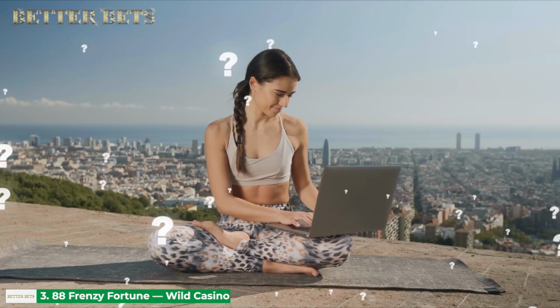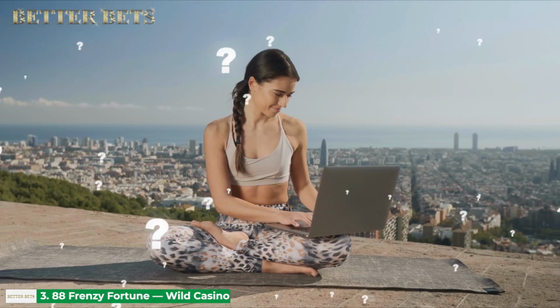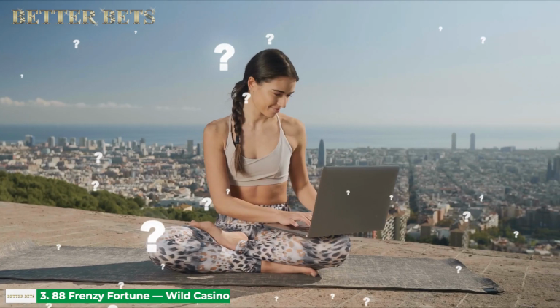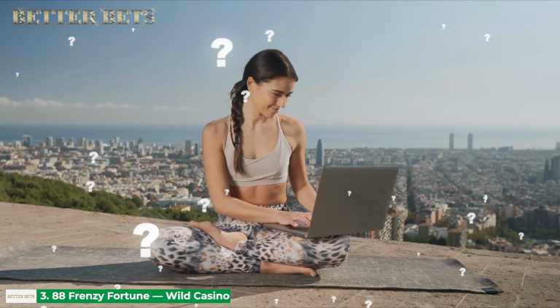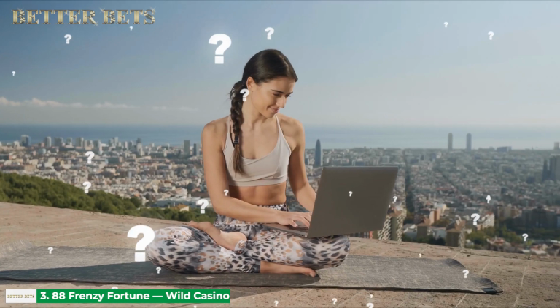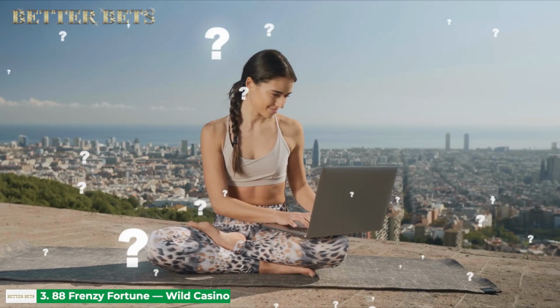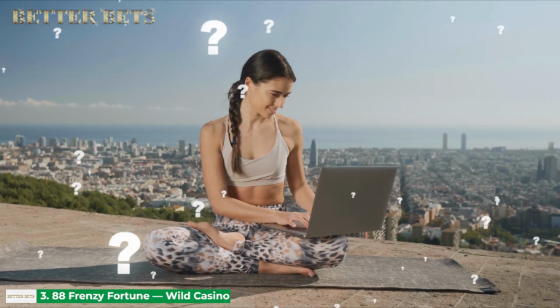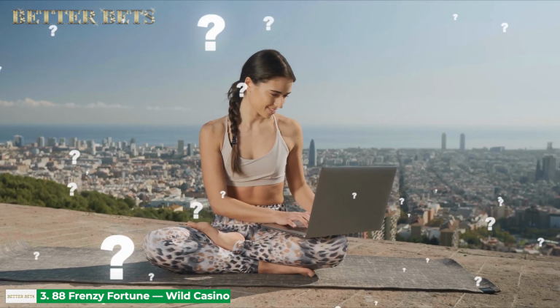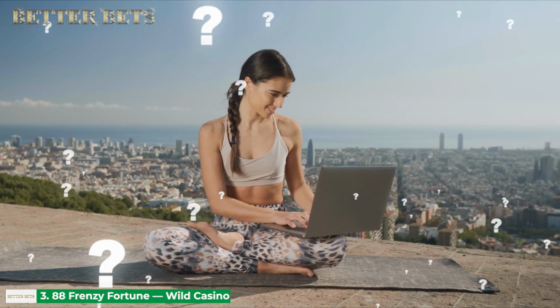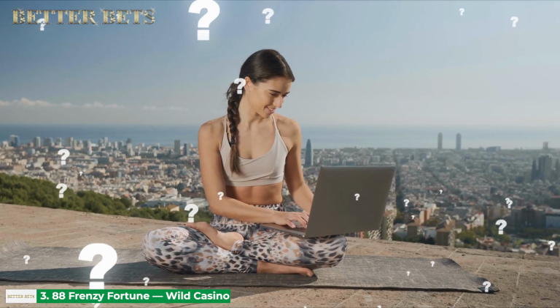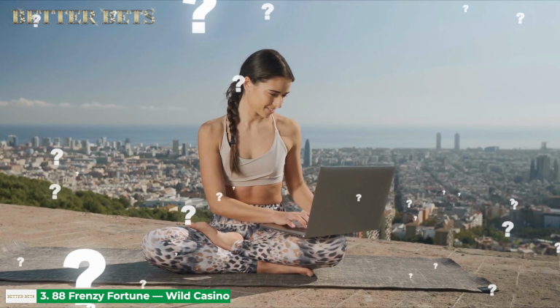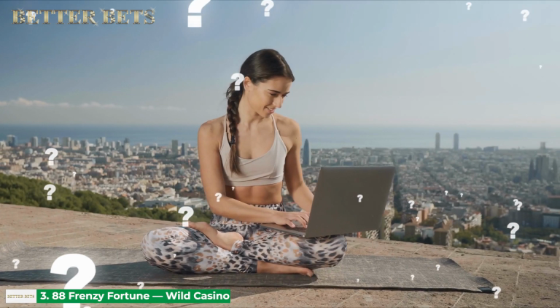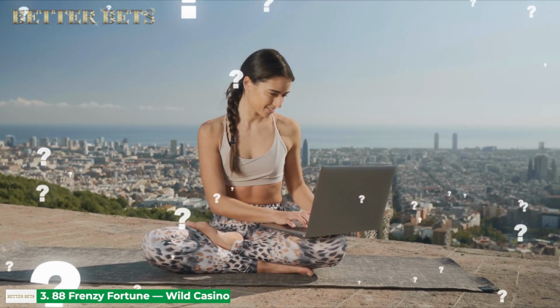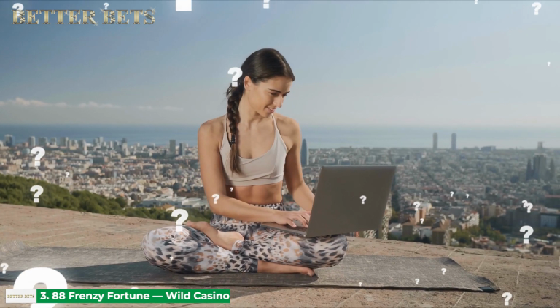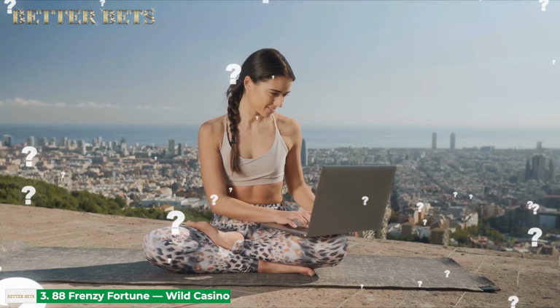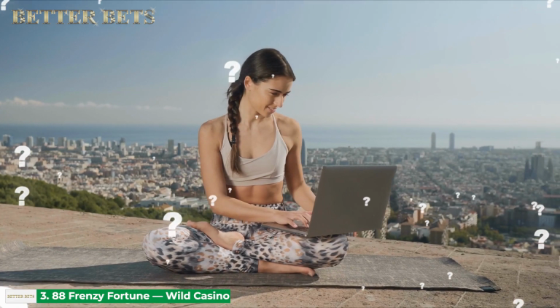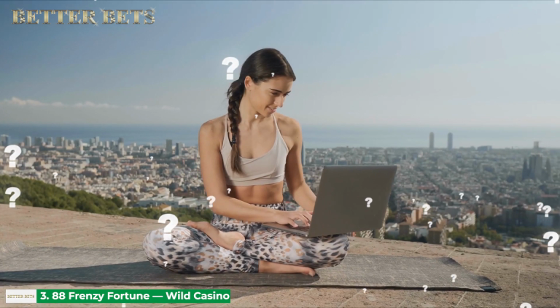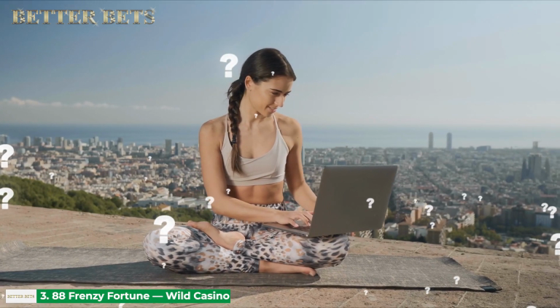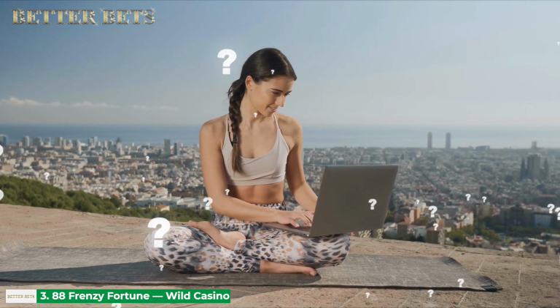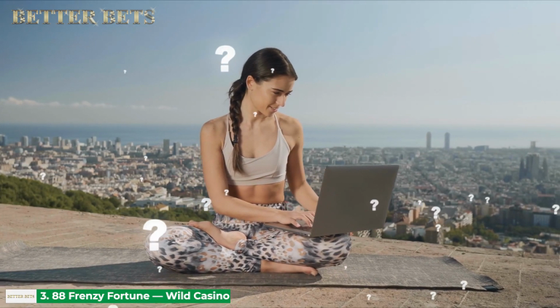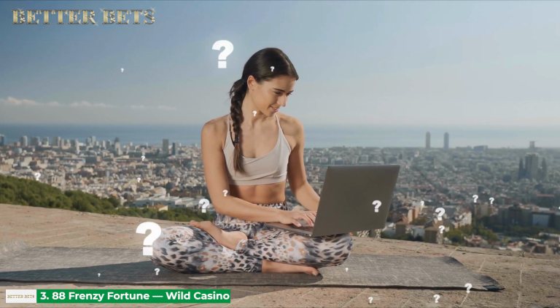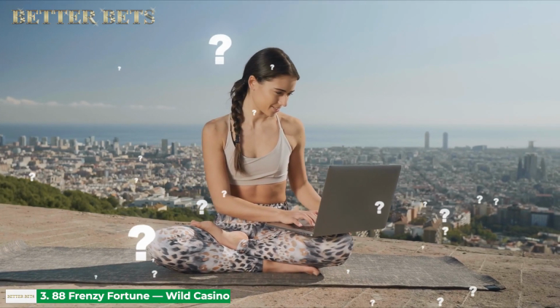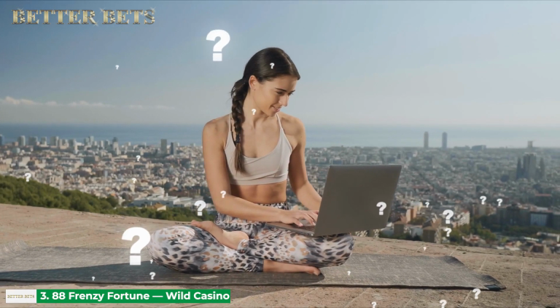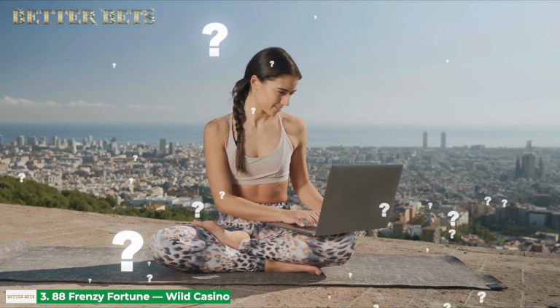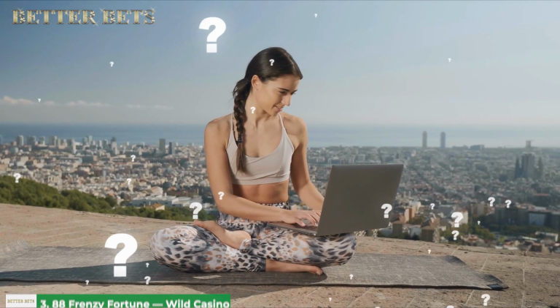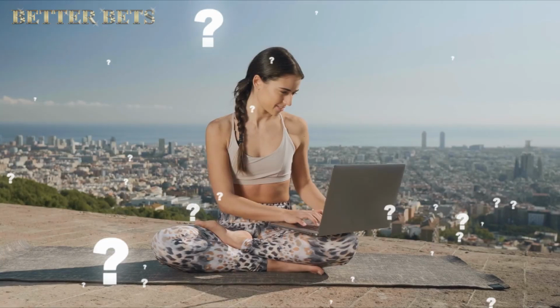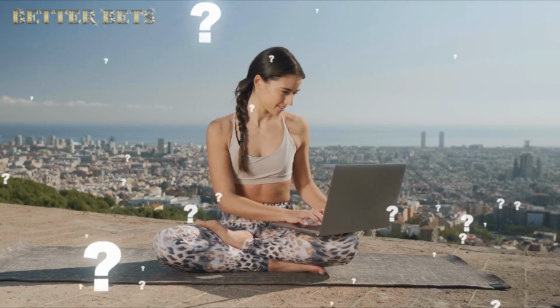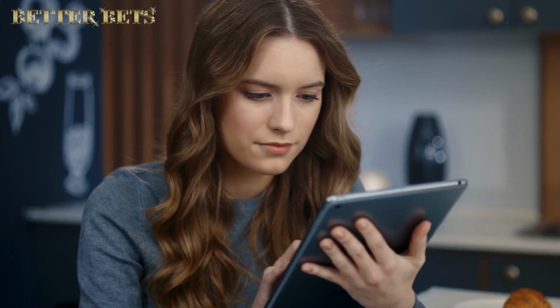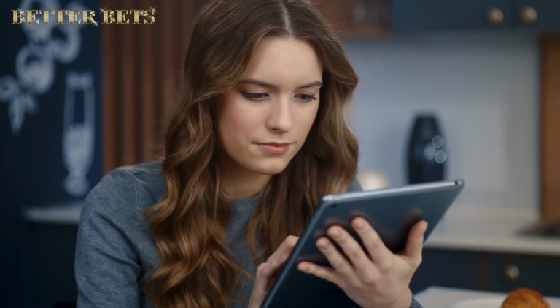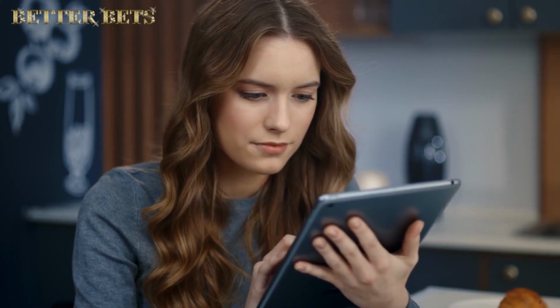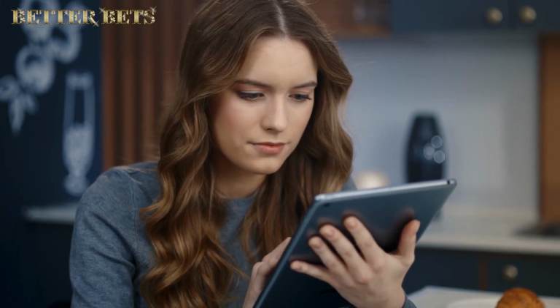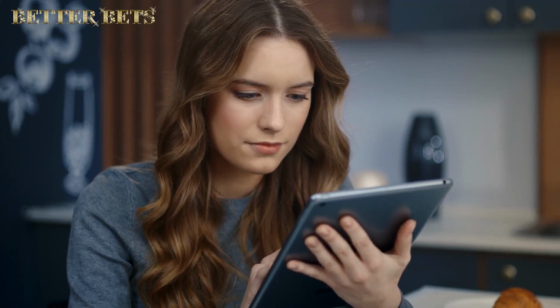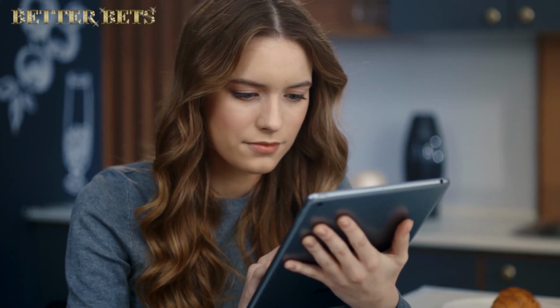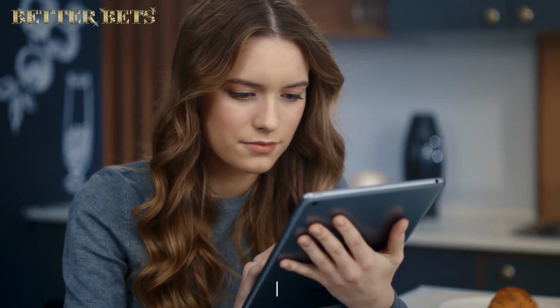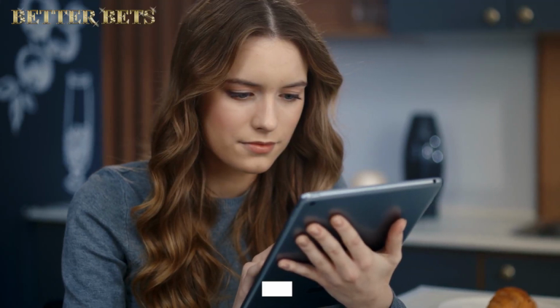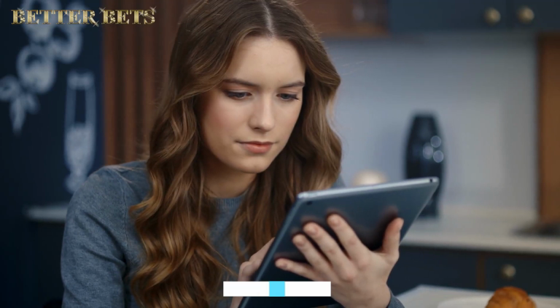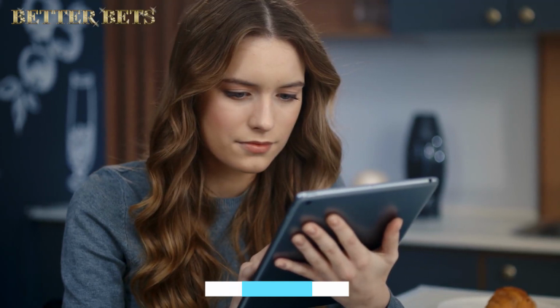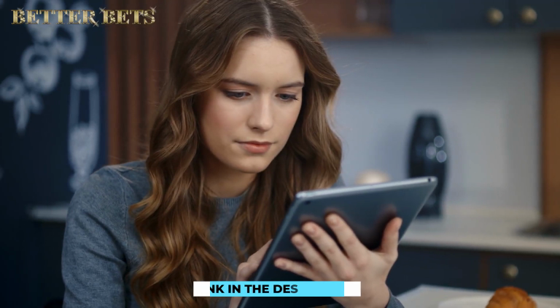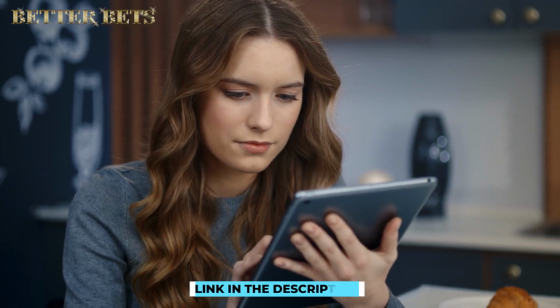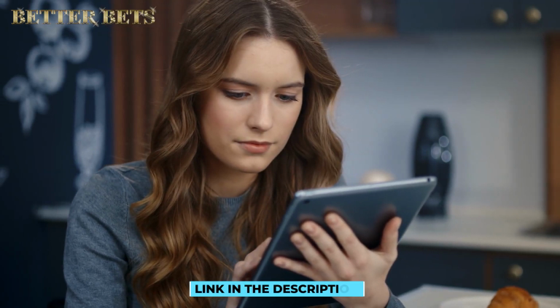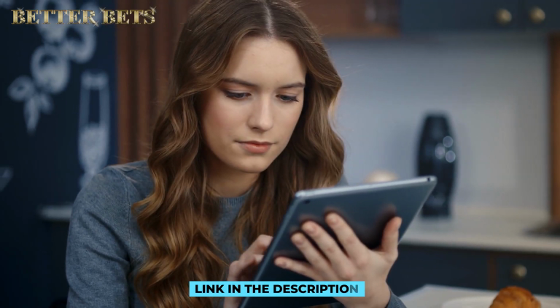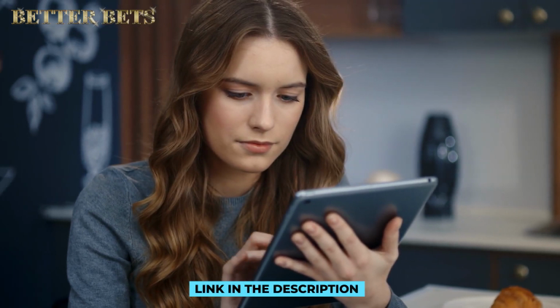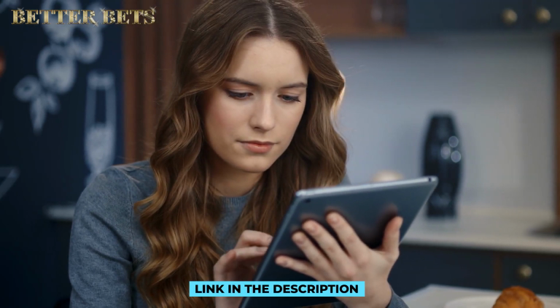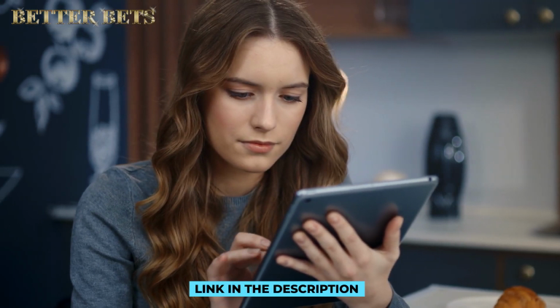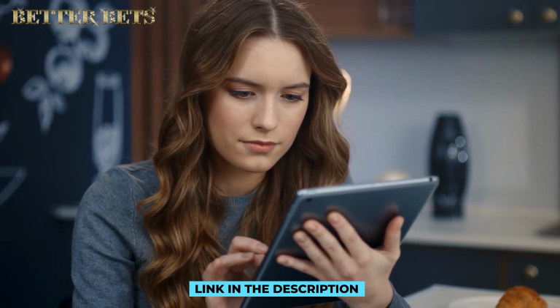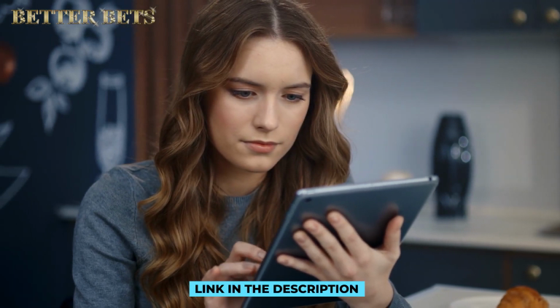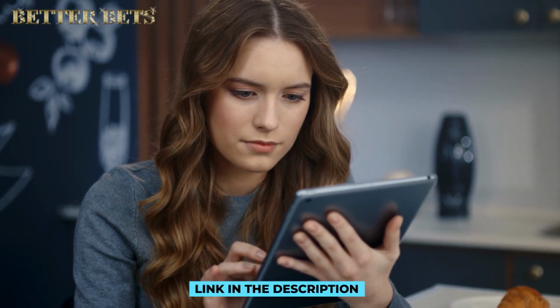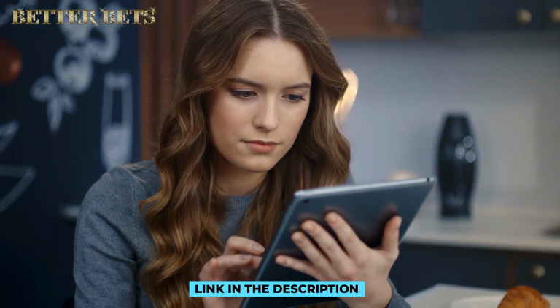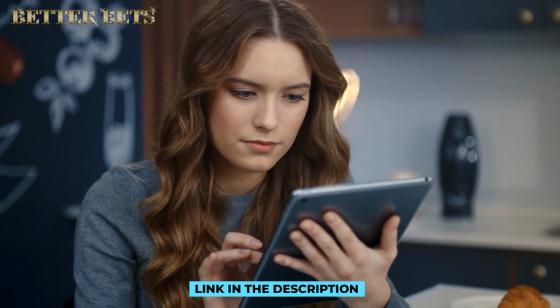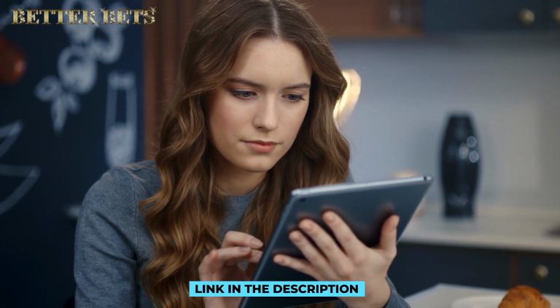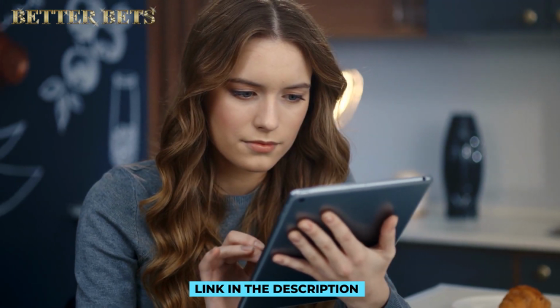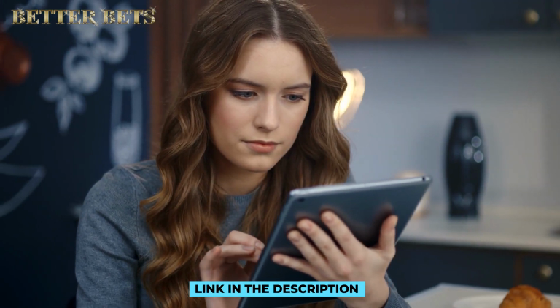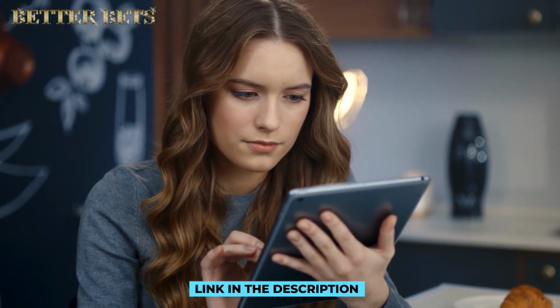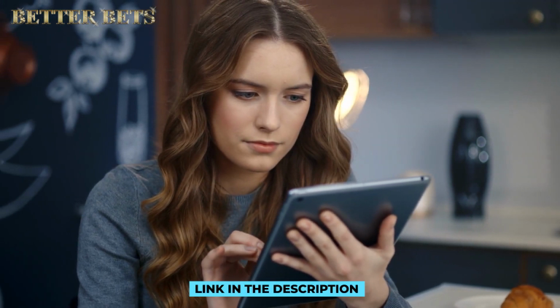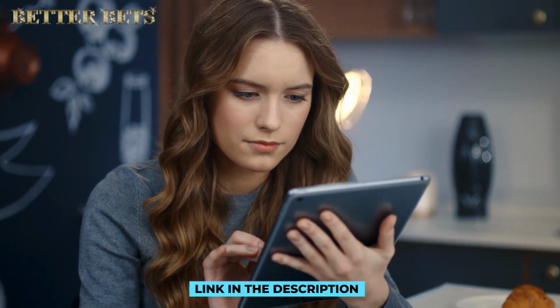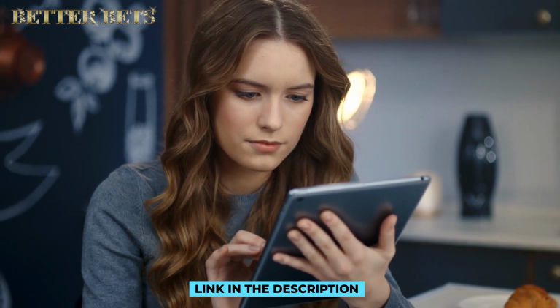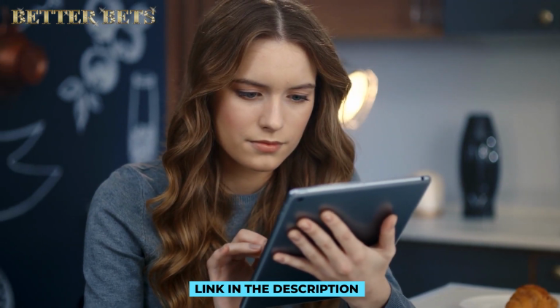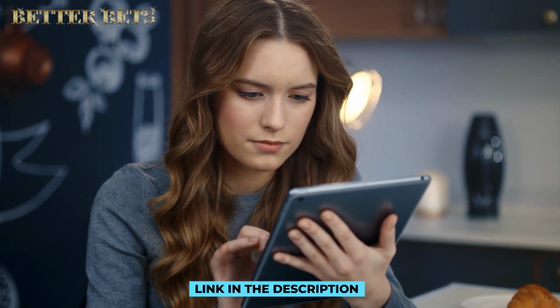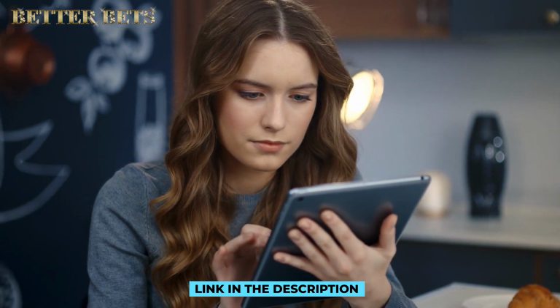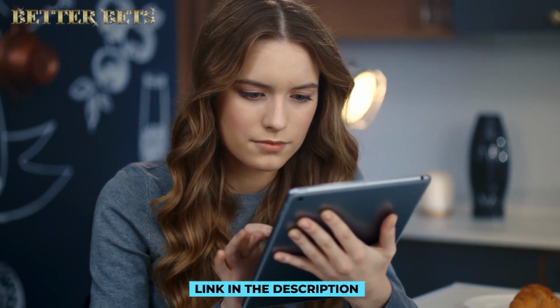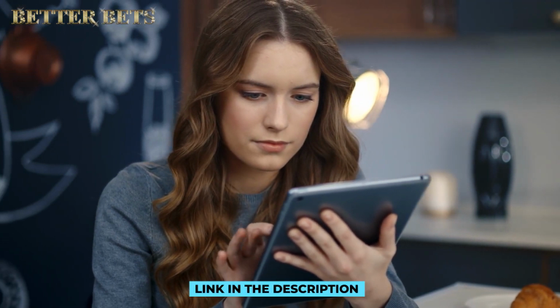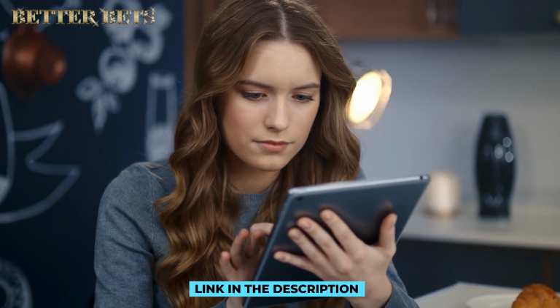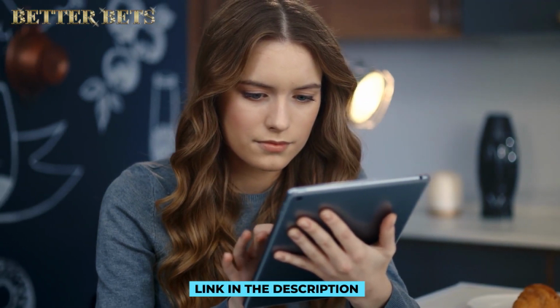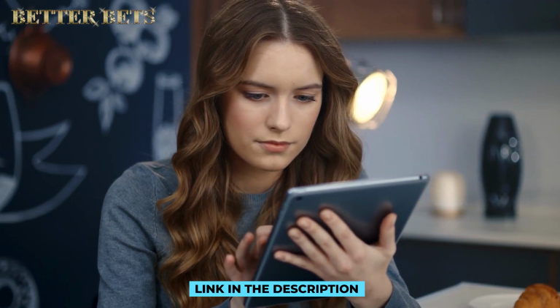Looking for casino bonuses to amp up your slot game budget? Click on the link in the description box below to discover the best offers for US players.